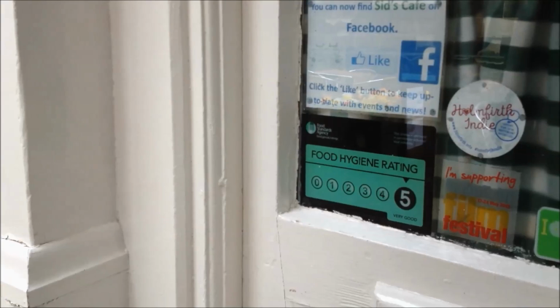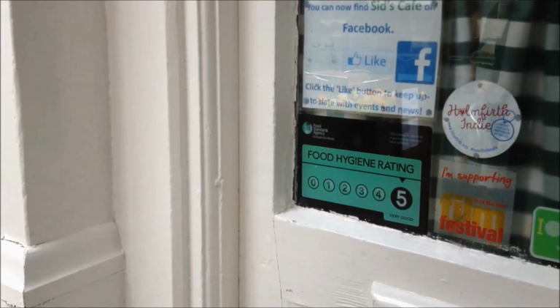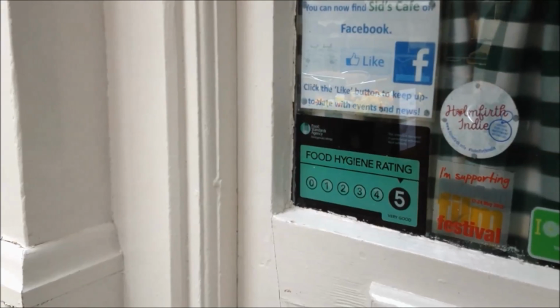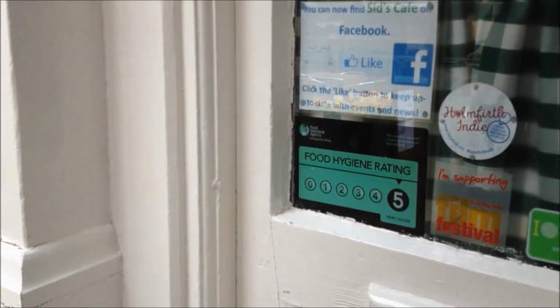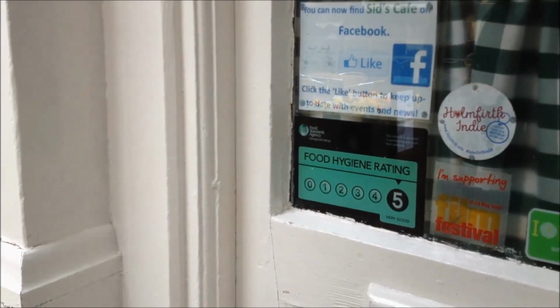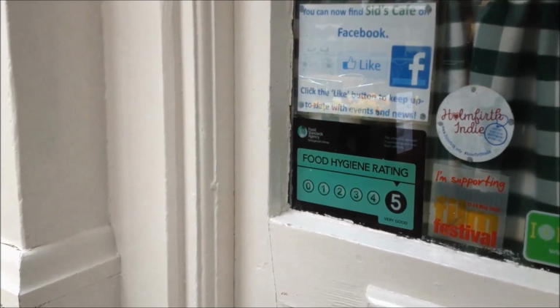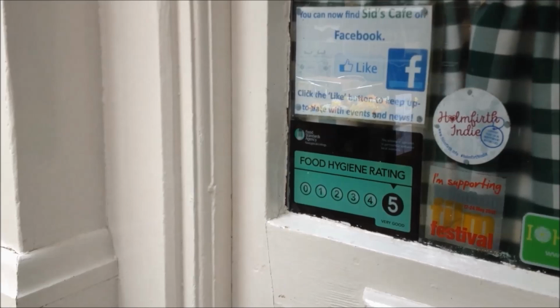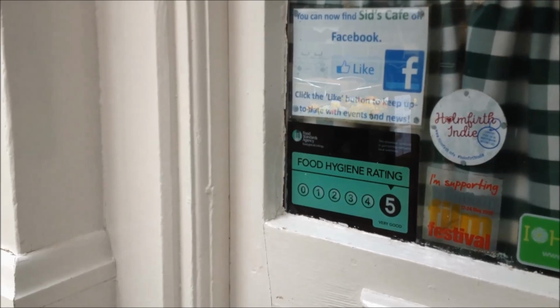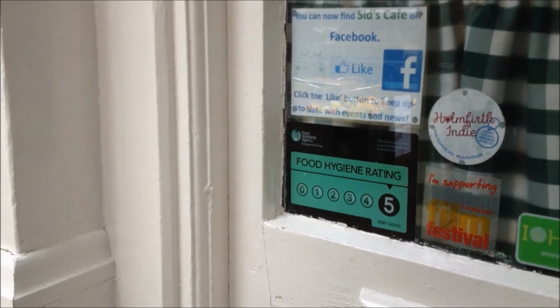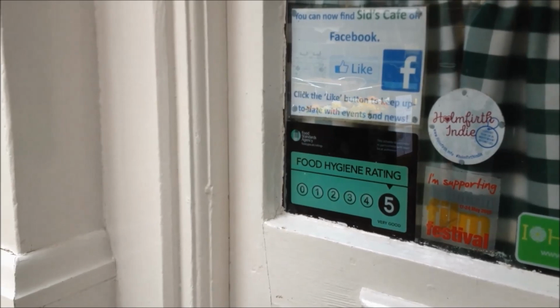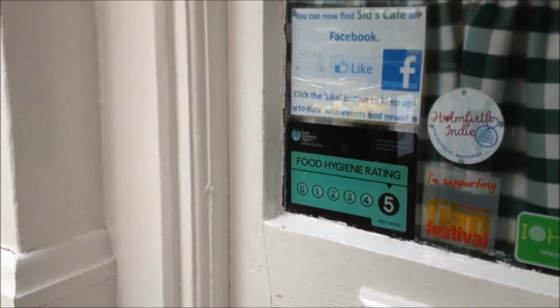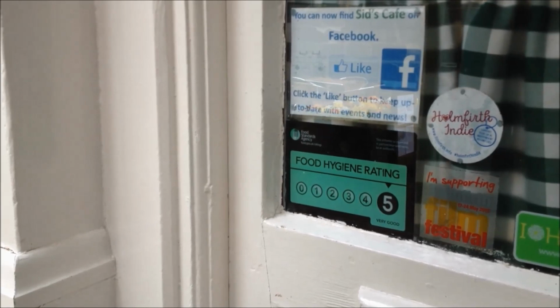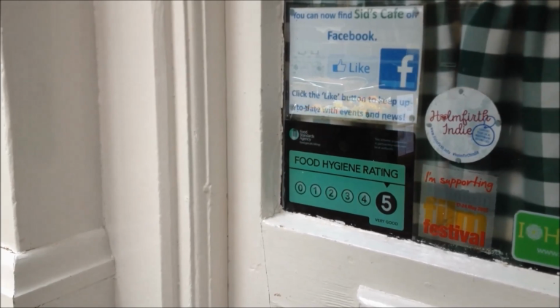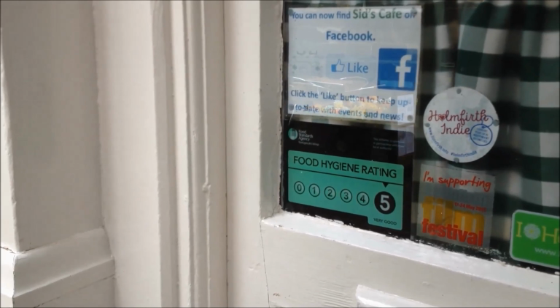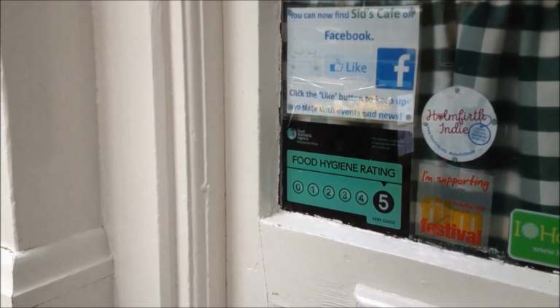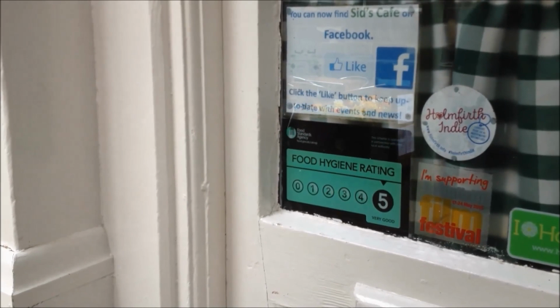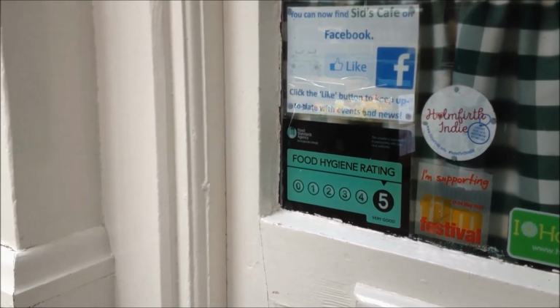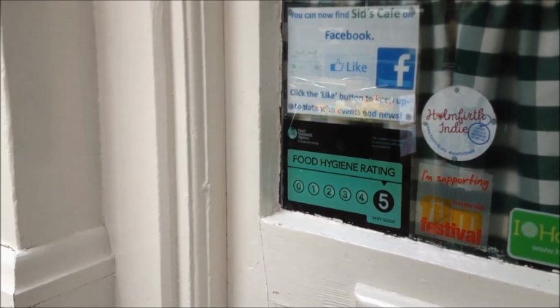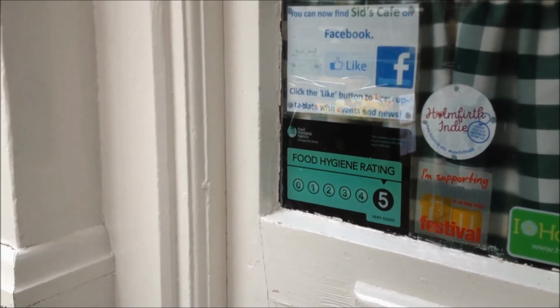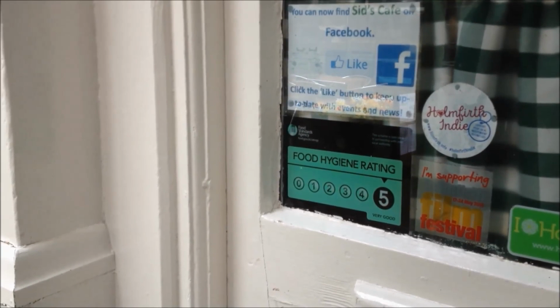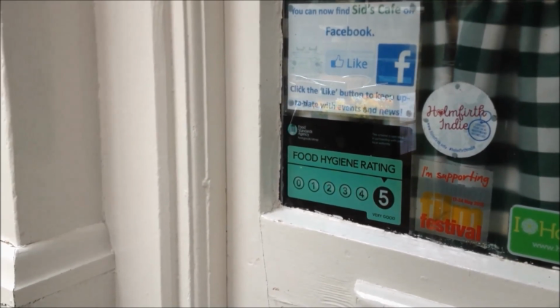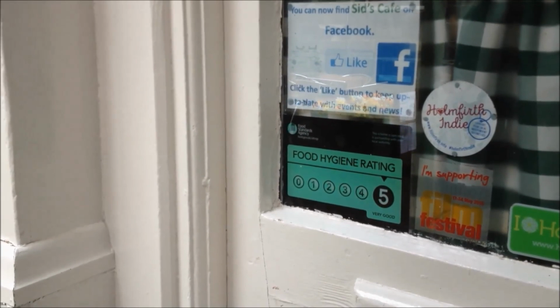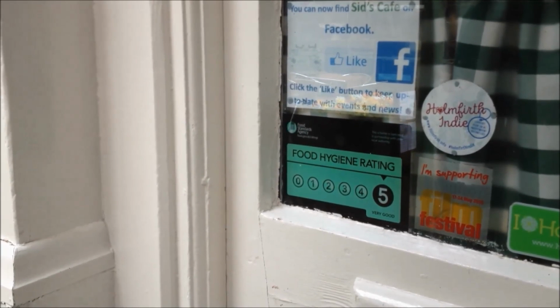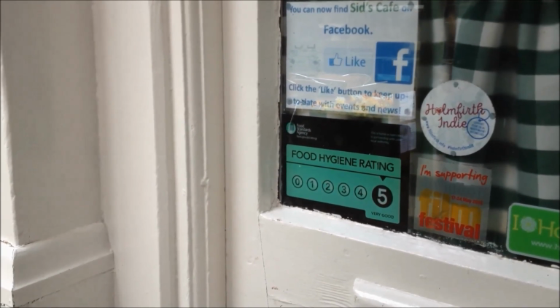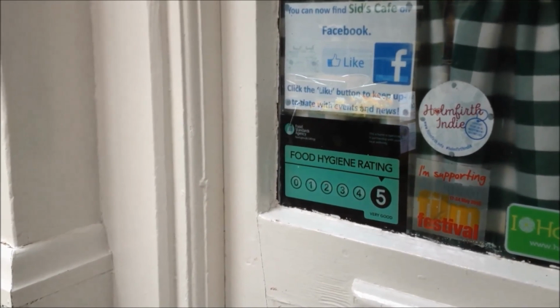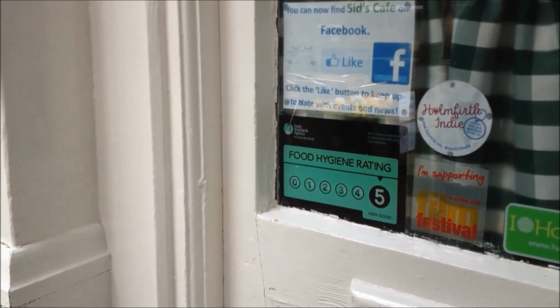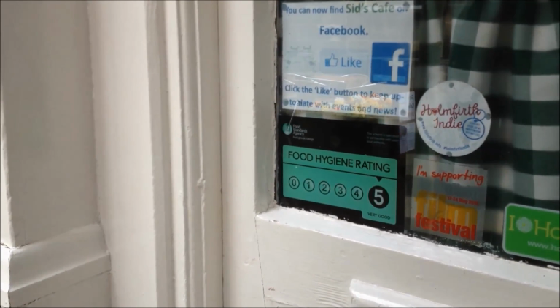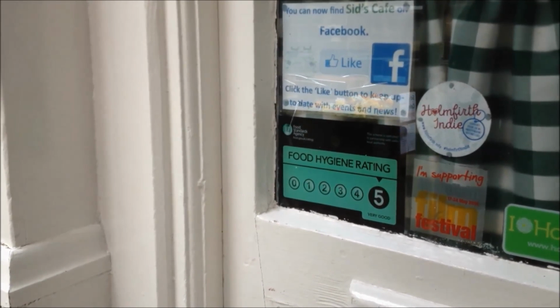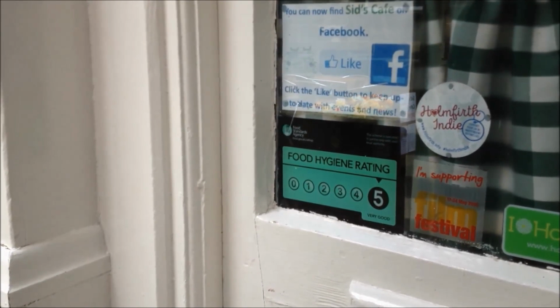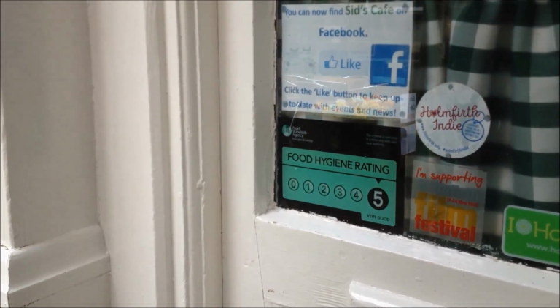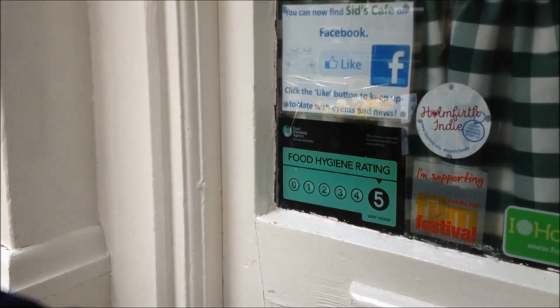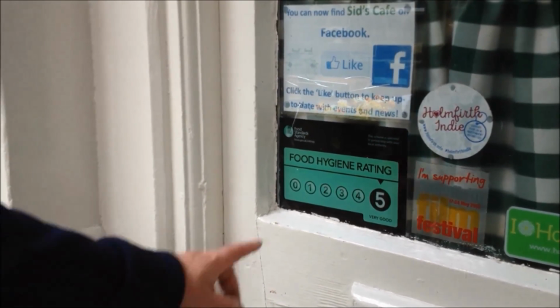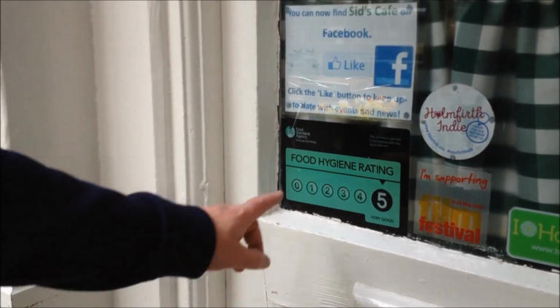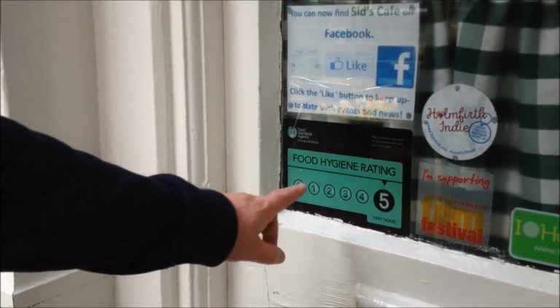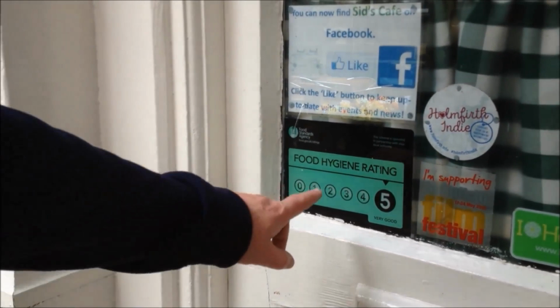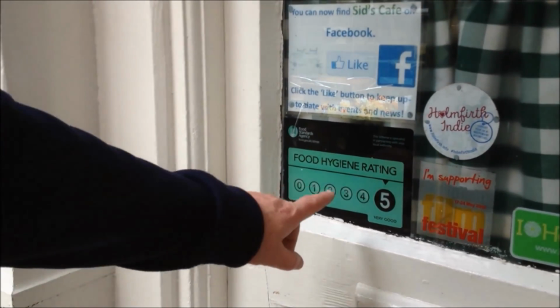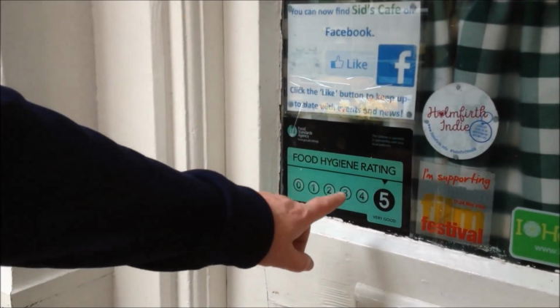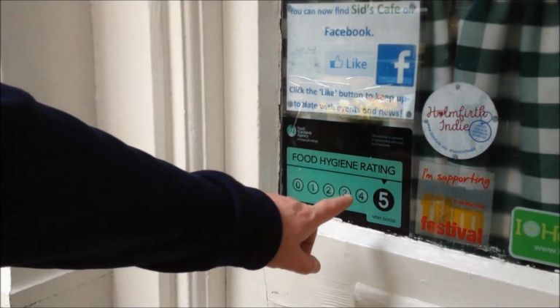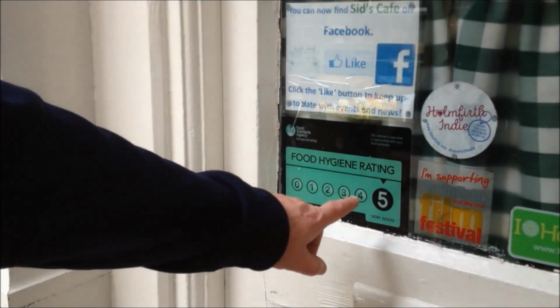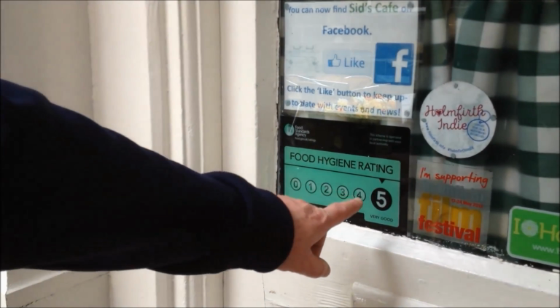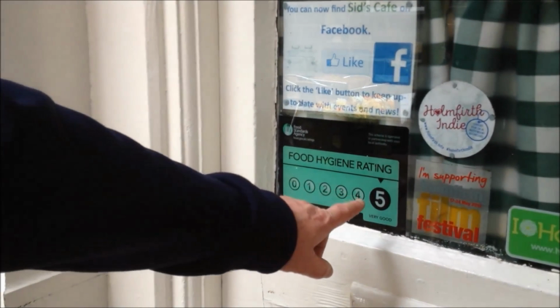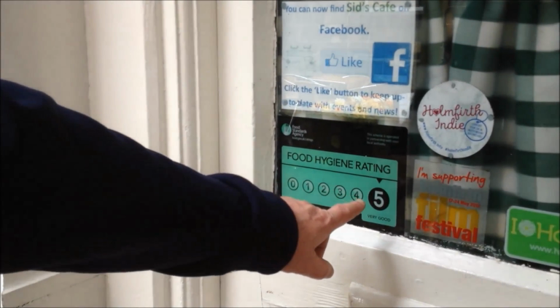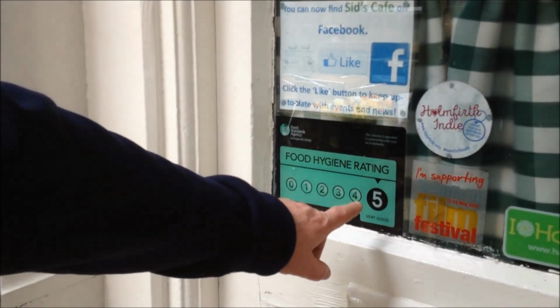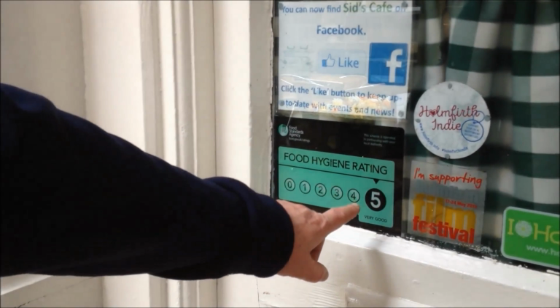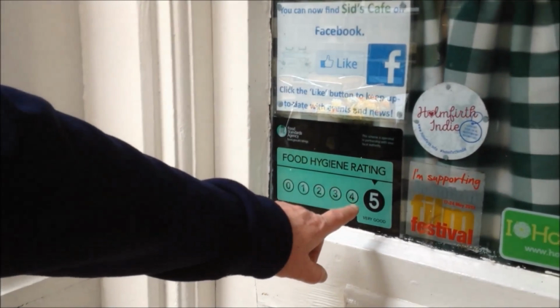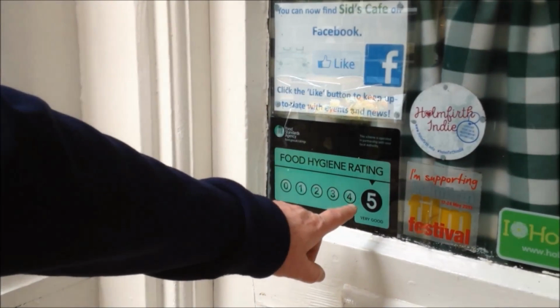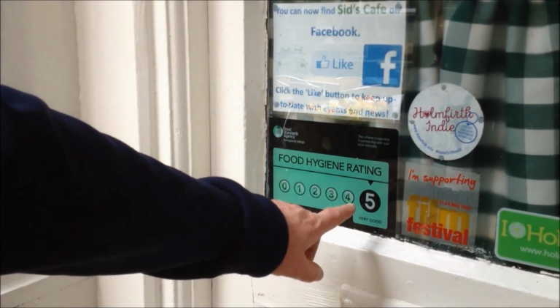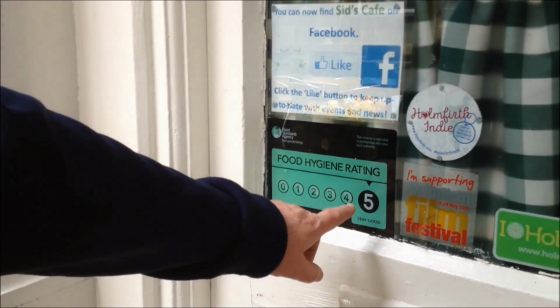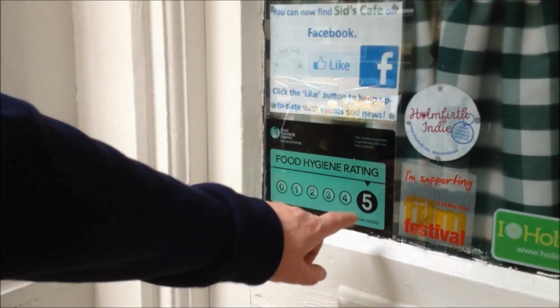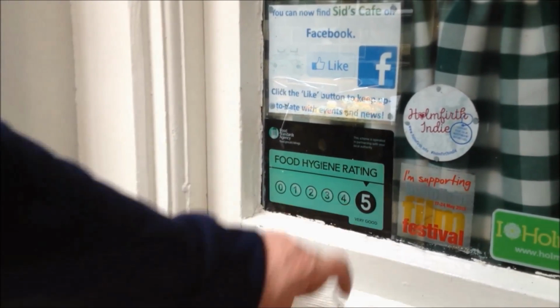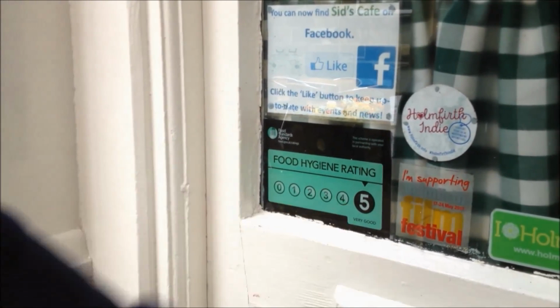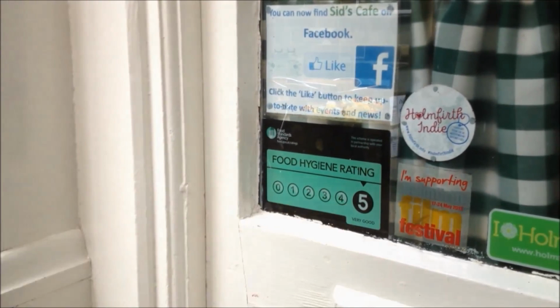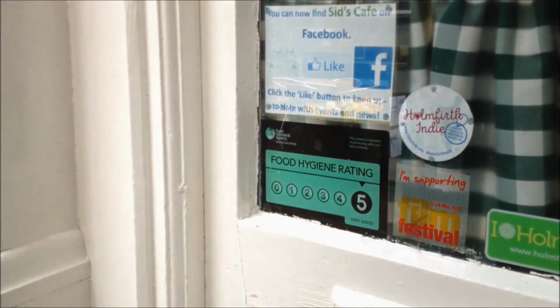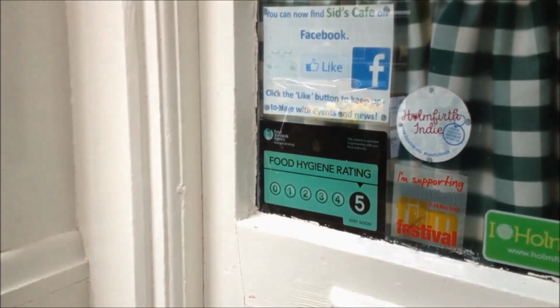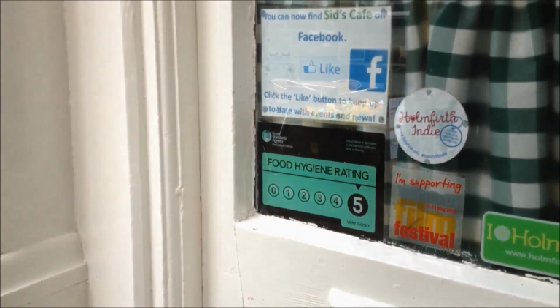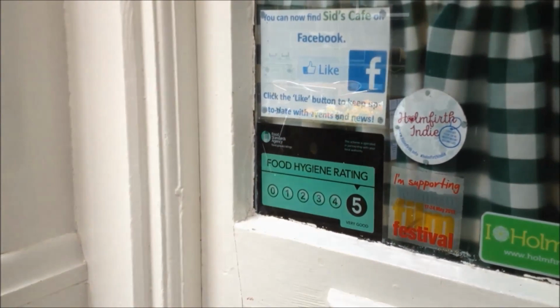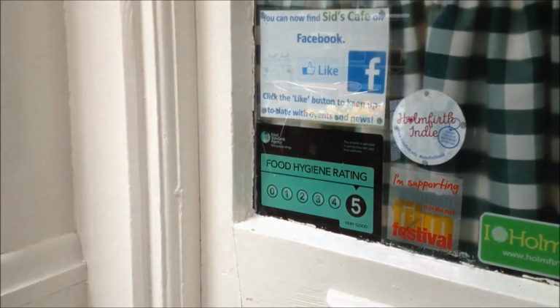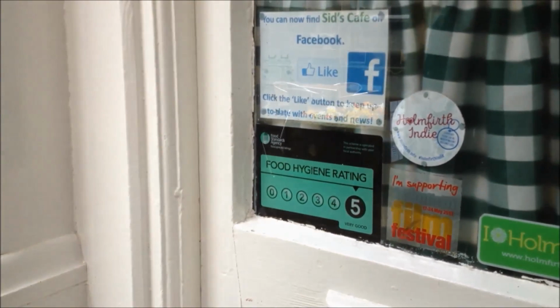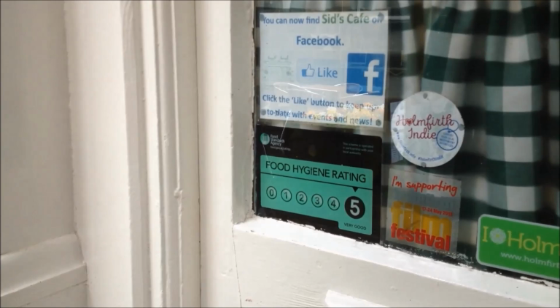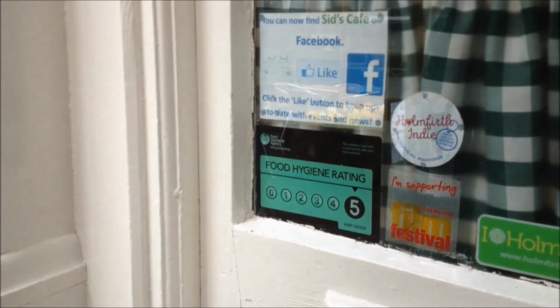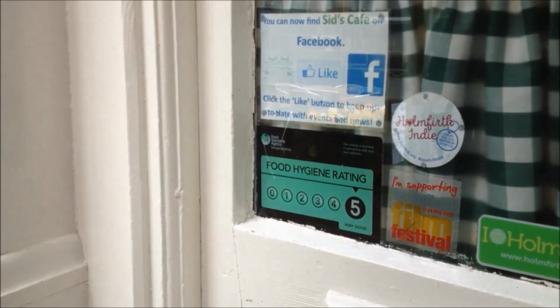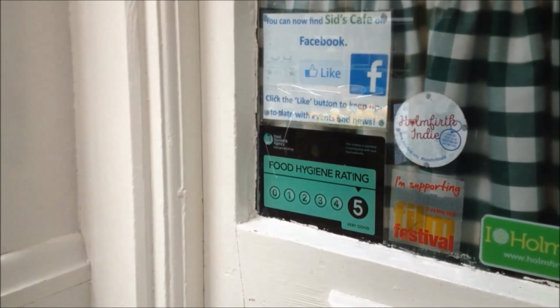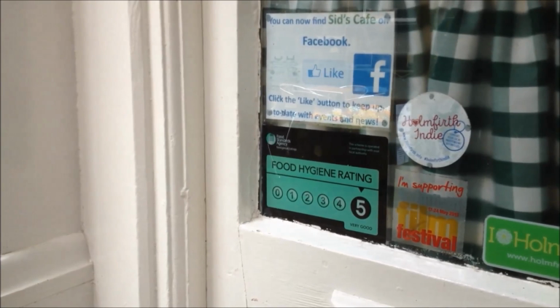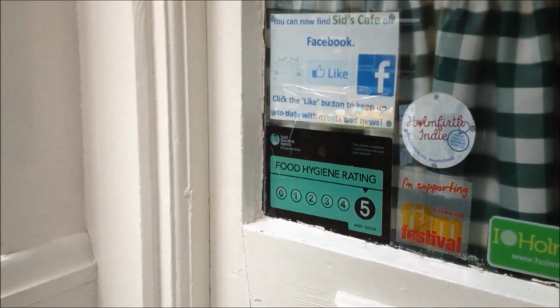Now one thing I'm glad to see is that Ivy has got a food hygiene rating of 5, which is very good.